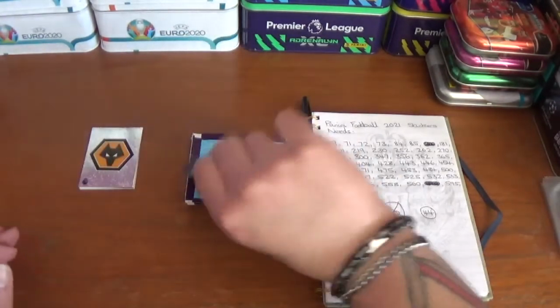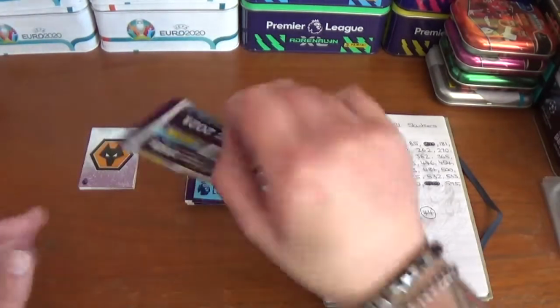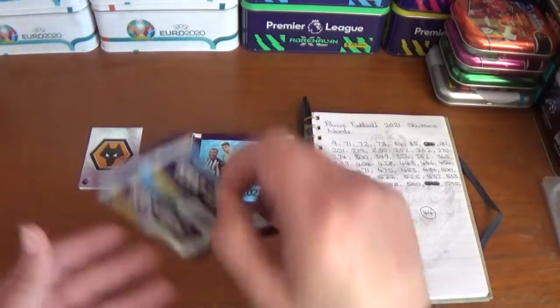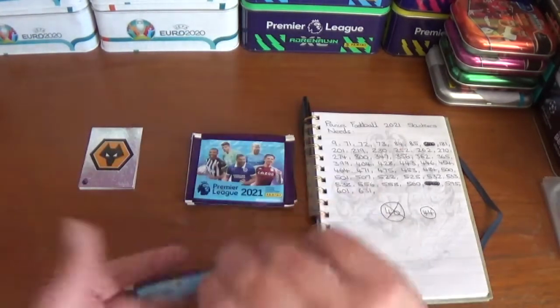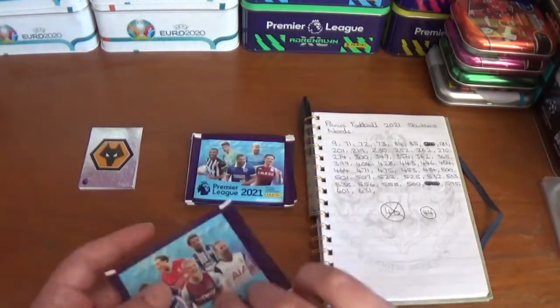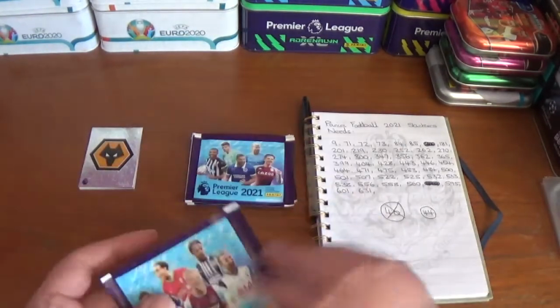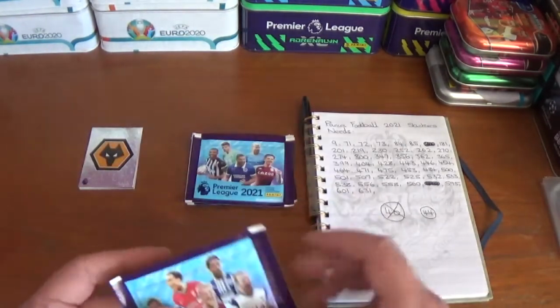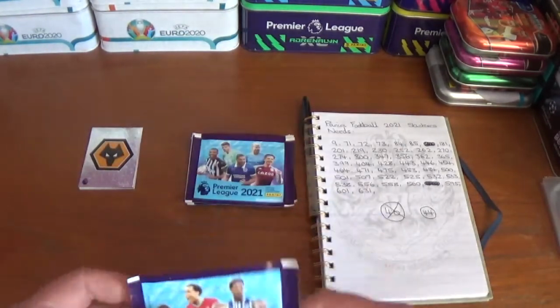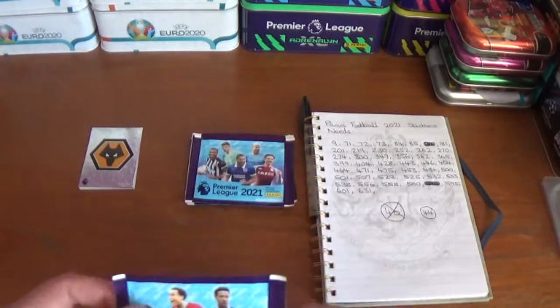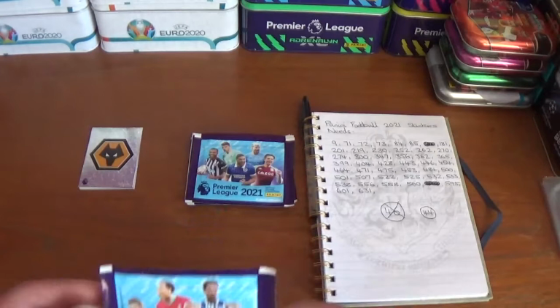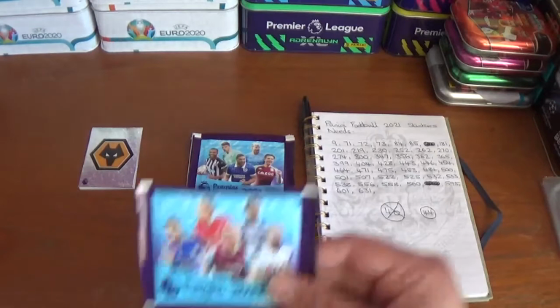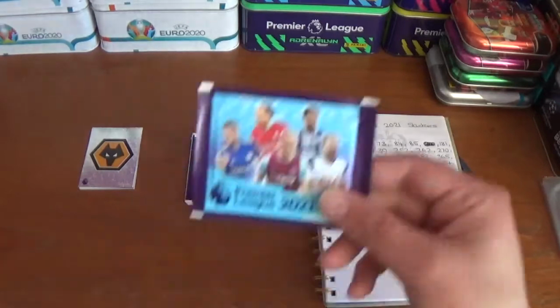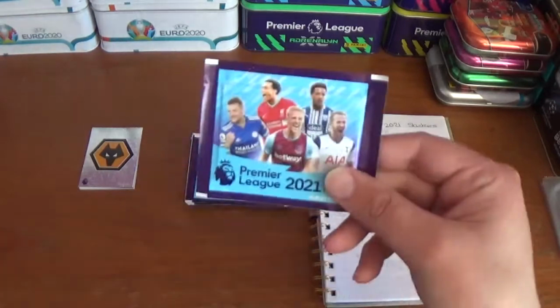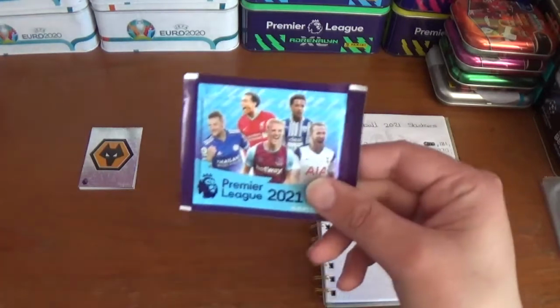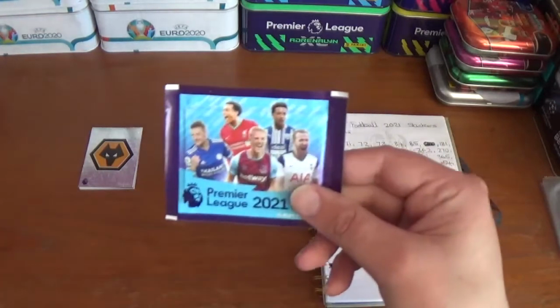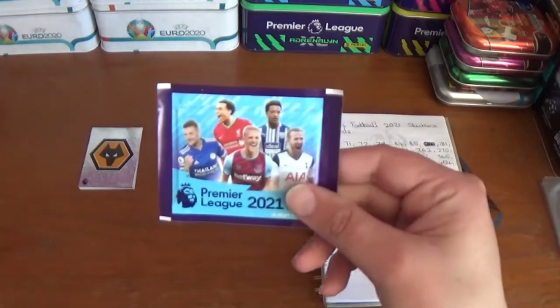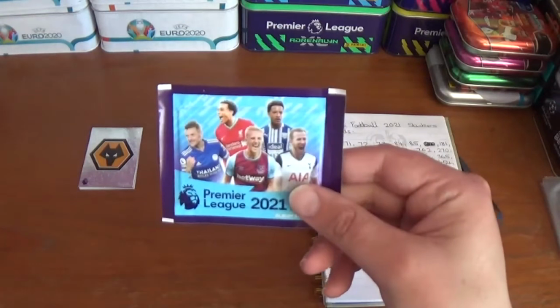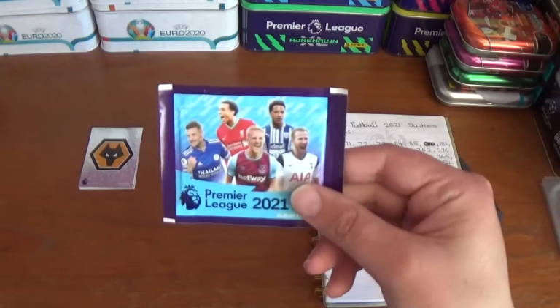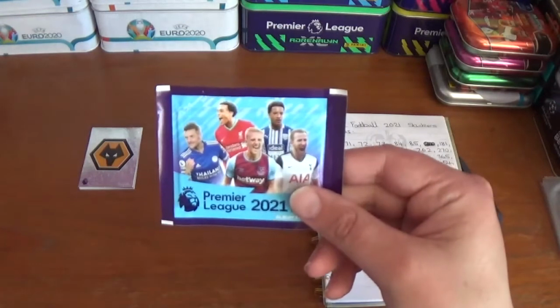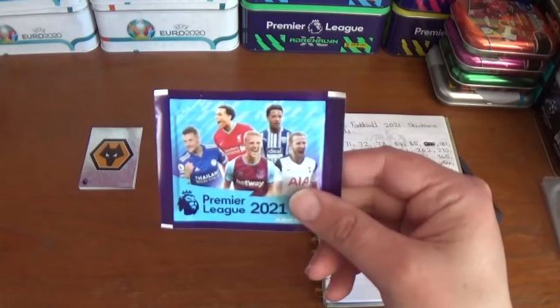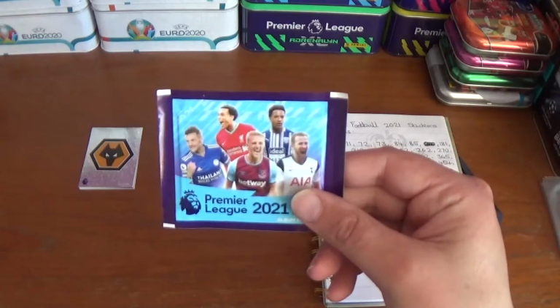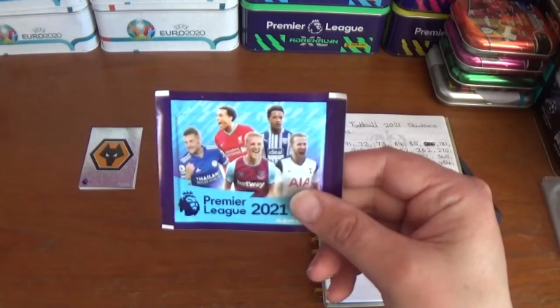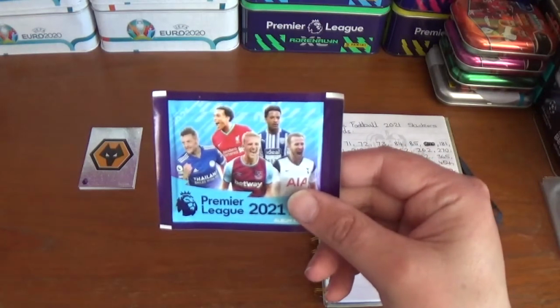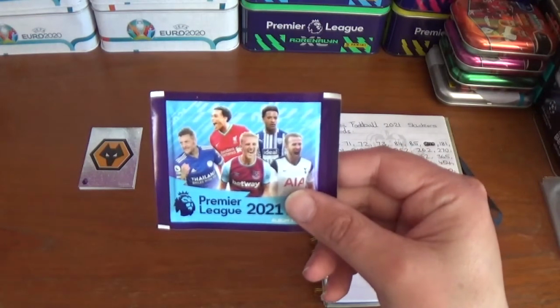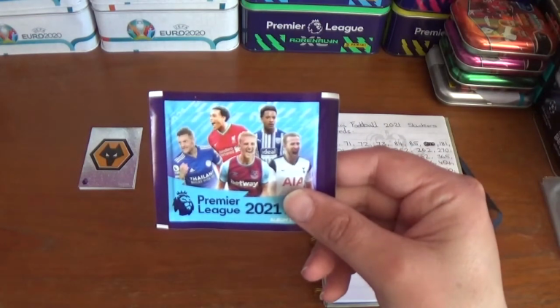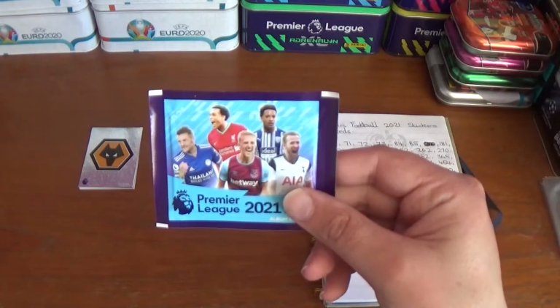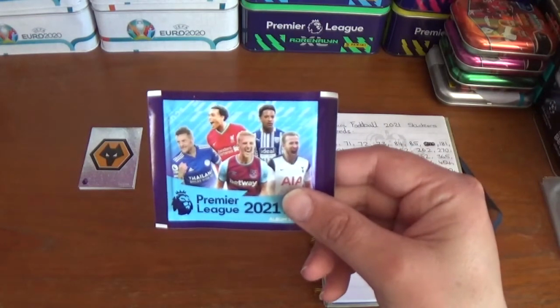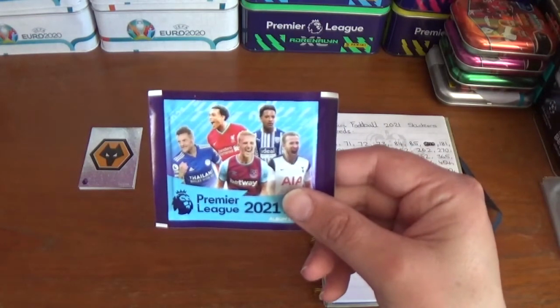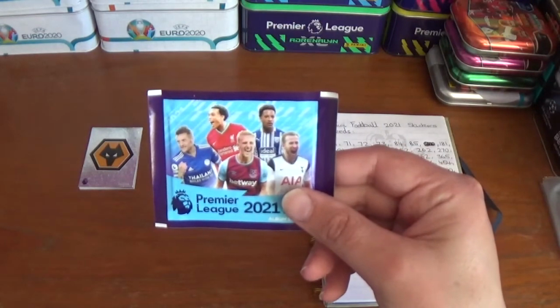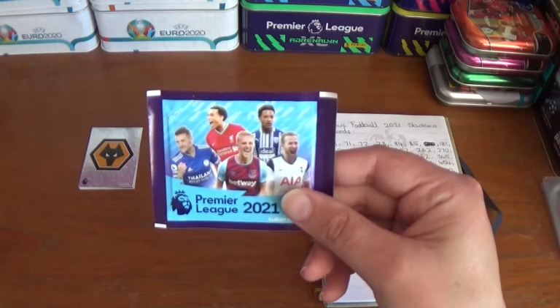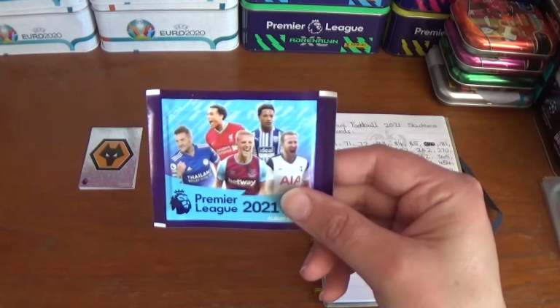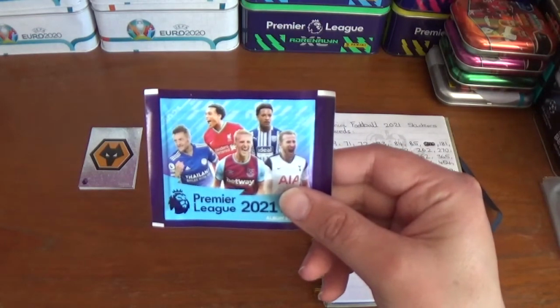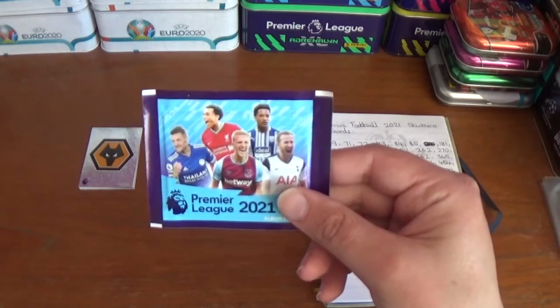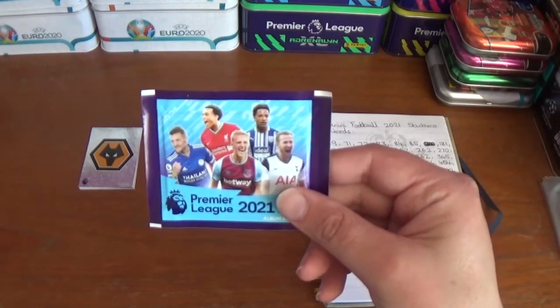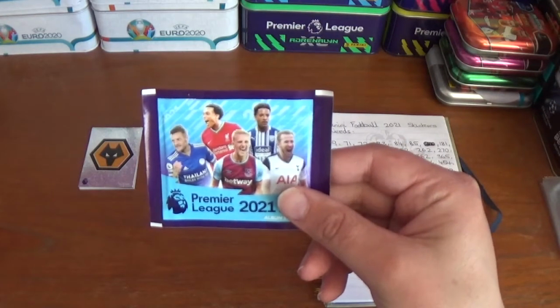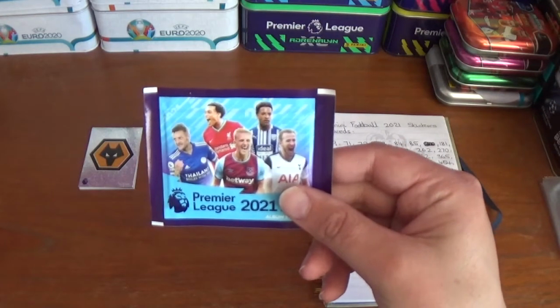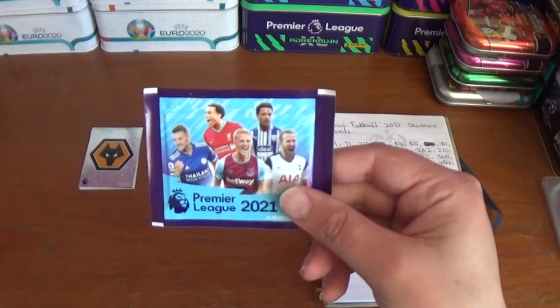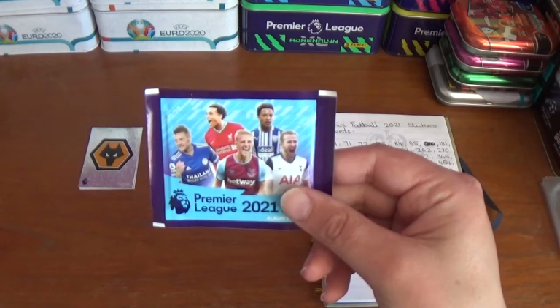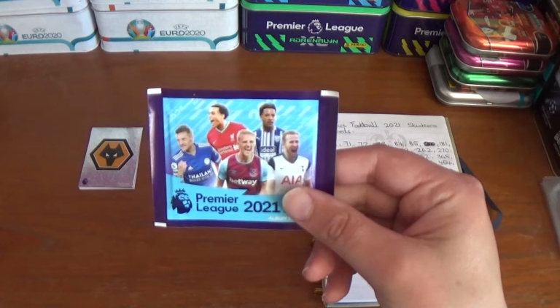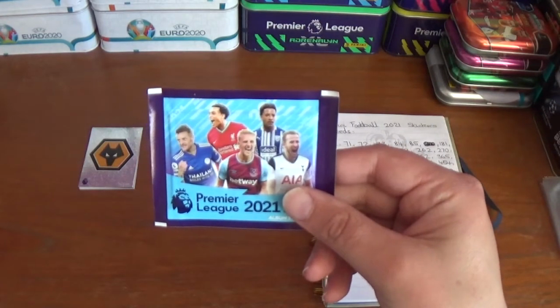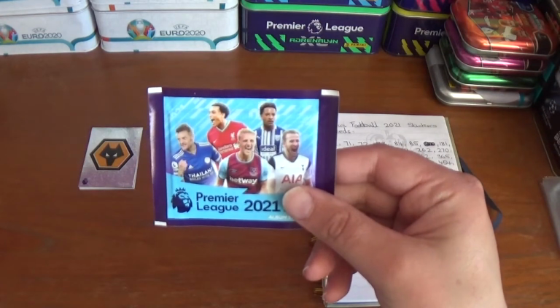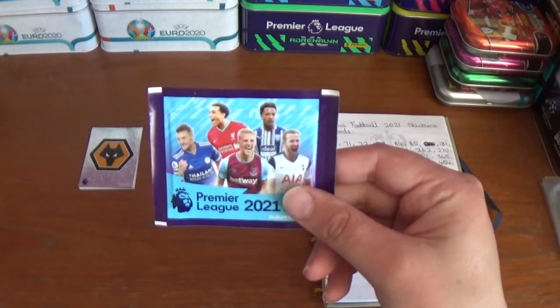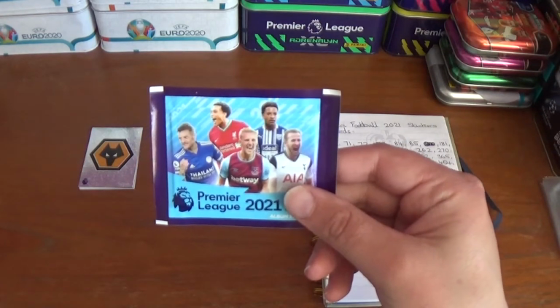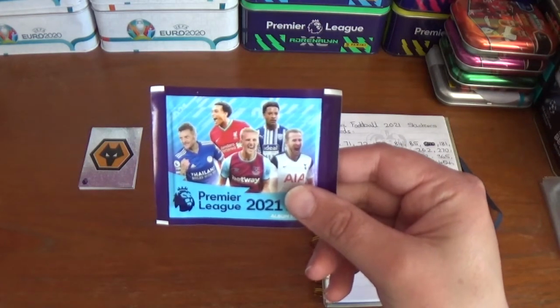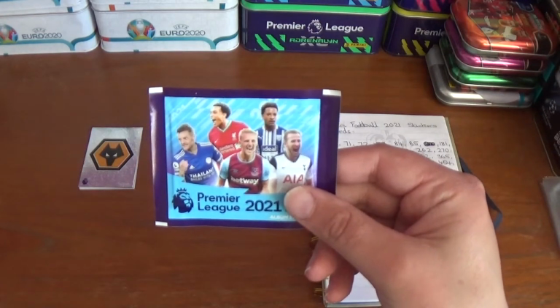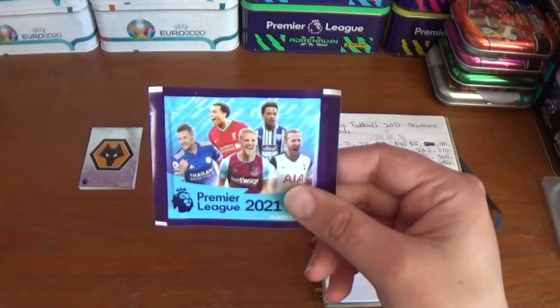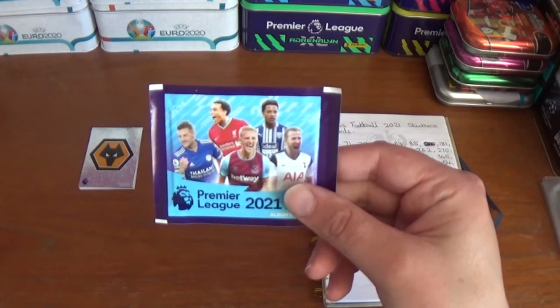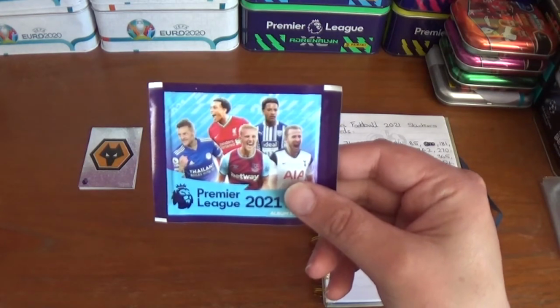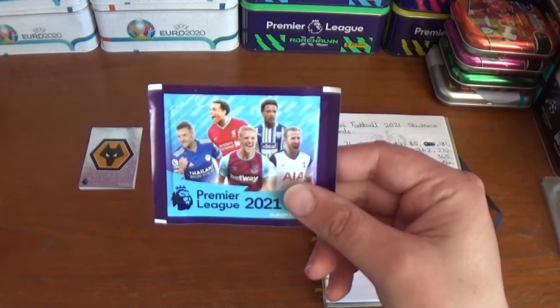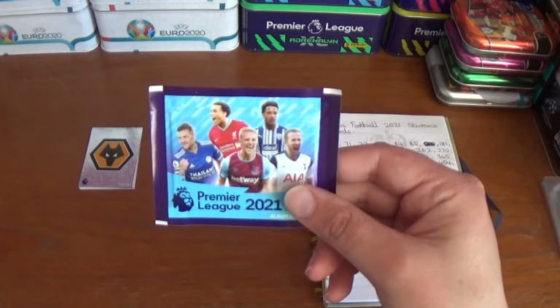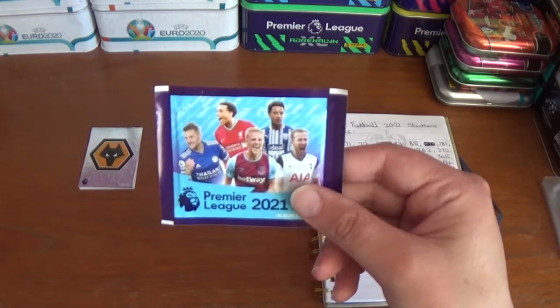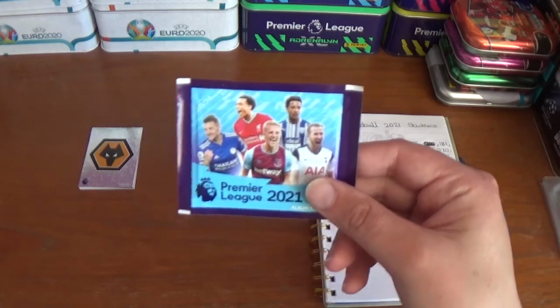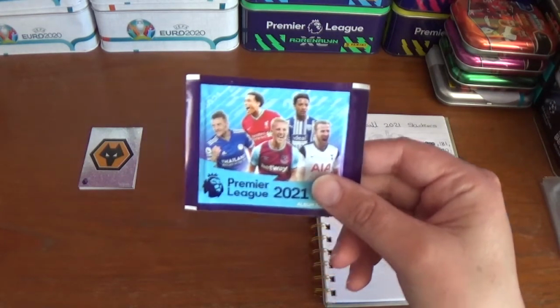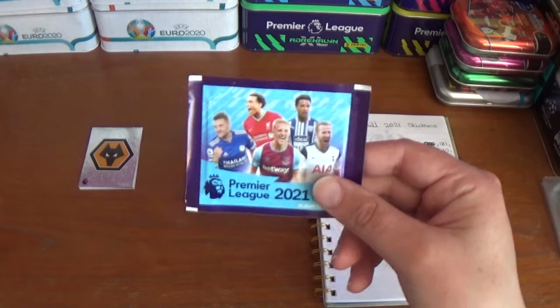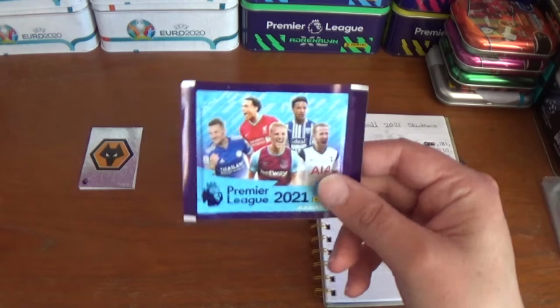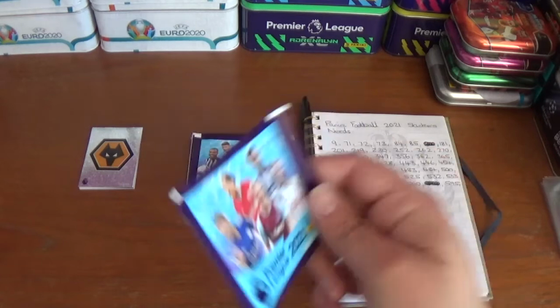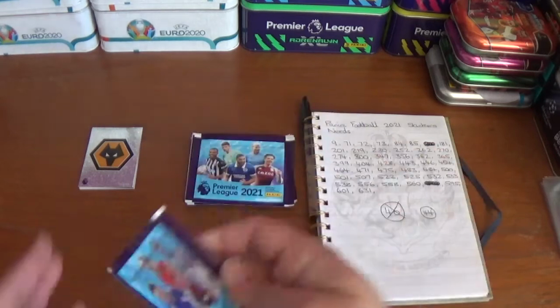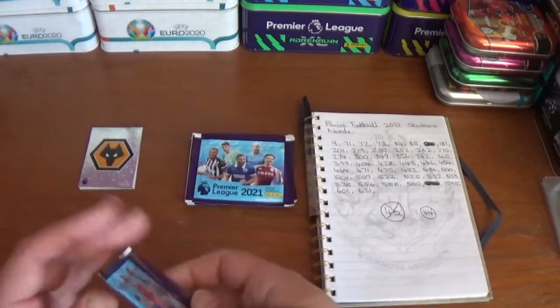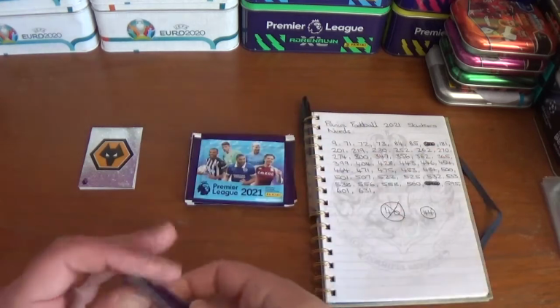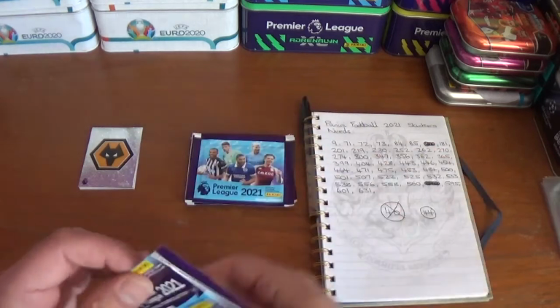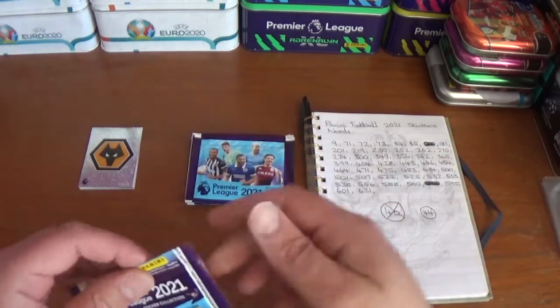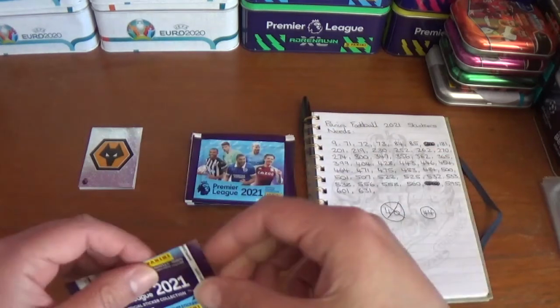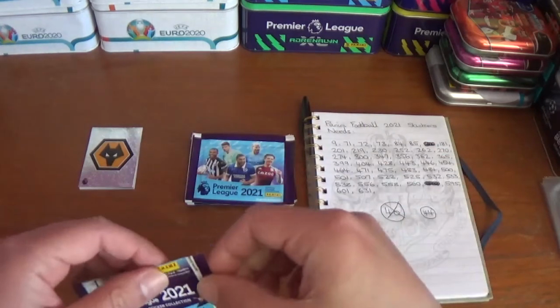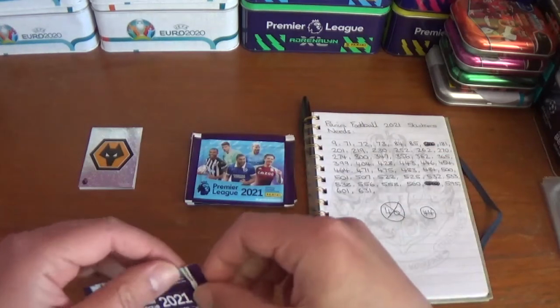Into the next pack featuring Jamie Vardy, Trent Alexander-Arnold, Matthias Pereira, Thomas Suchek, and Harry Kane on the packet.